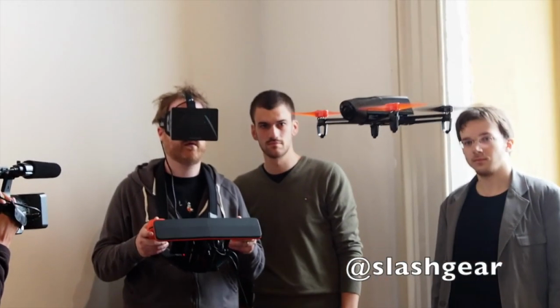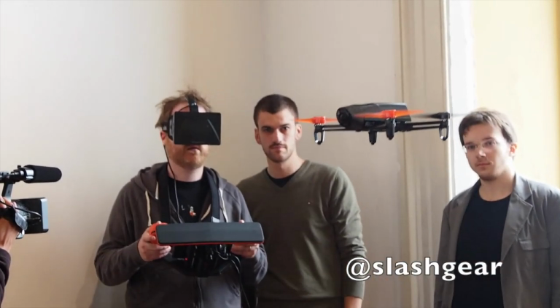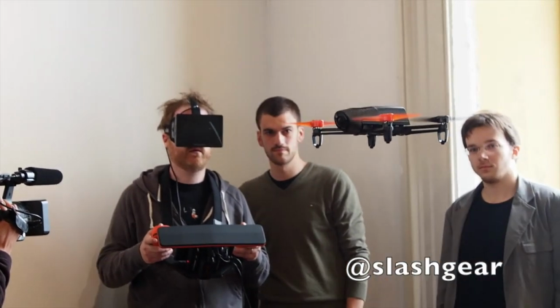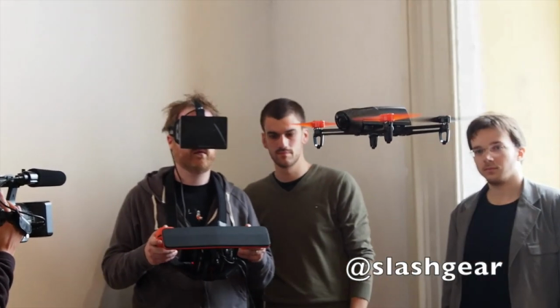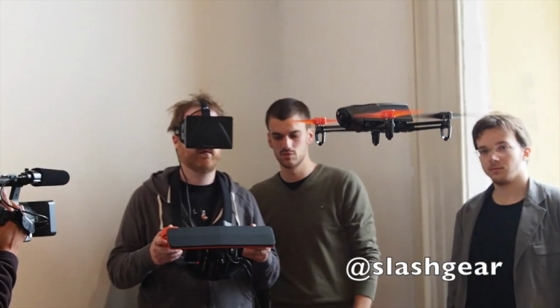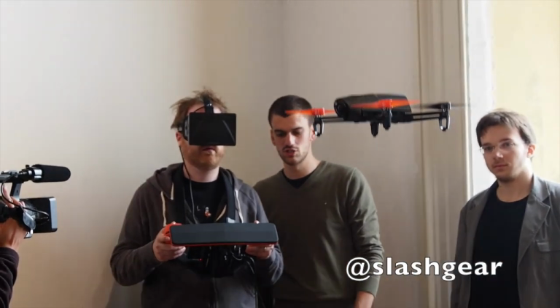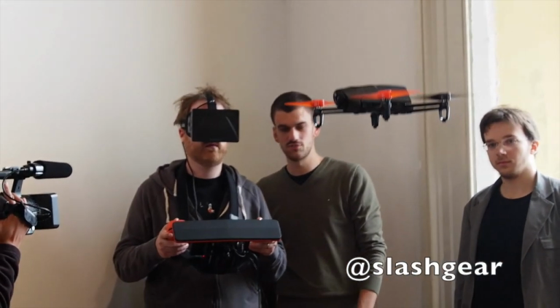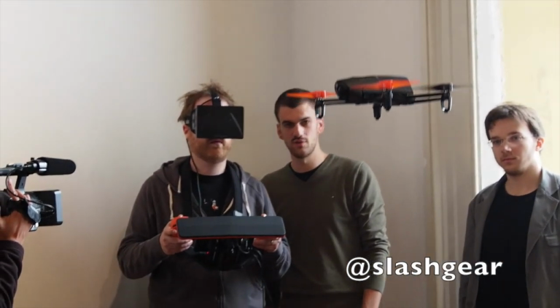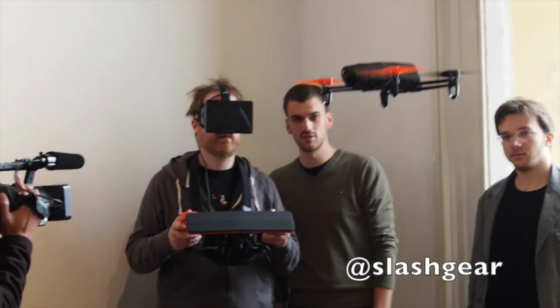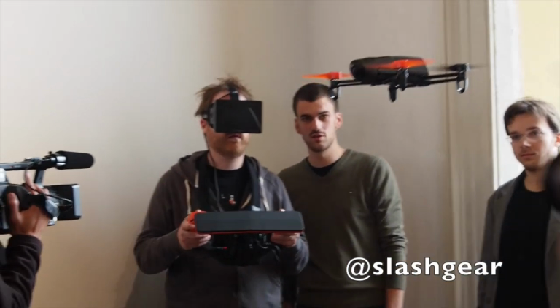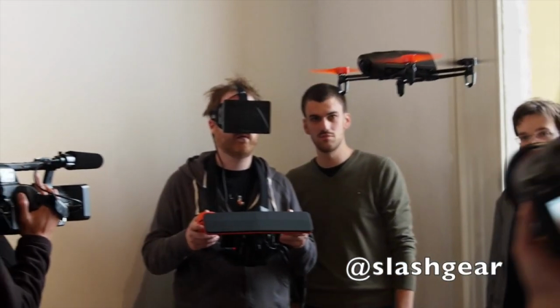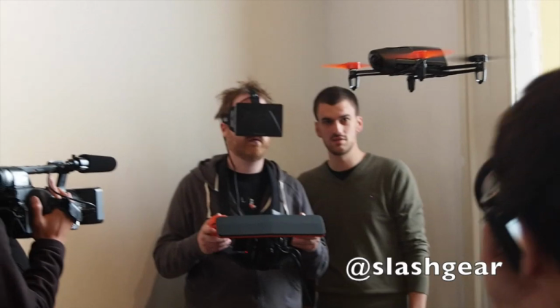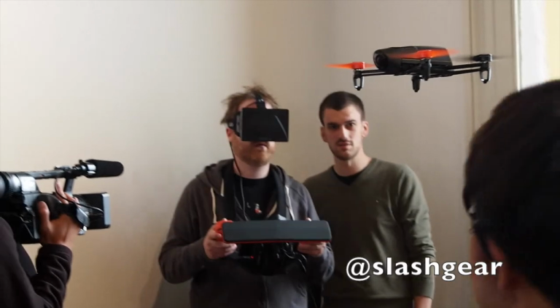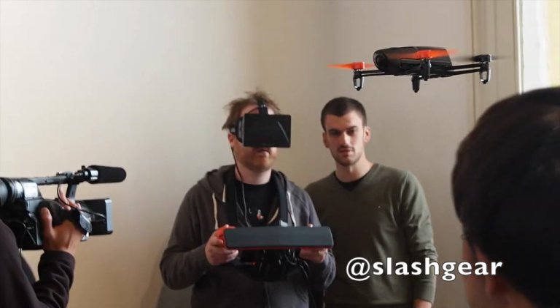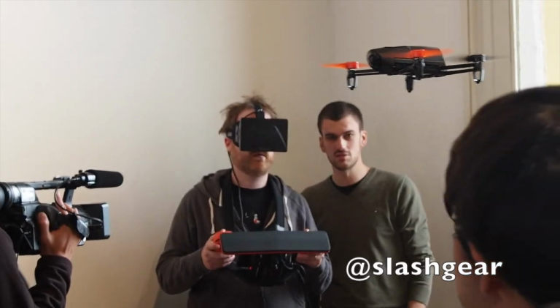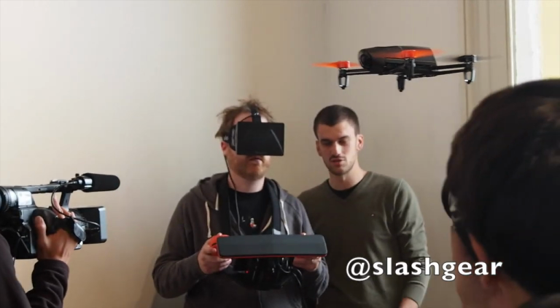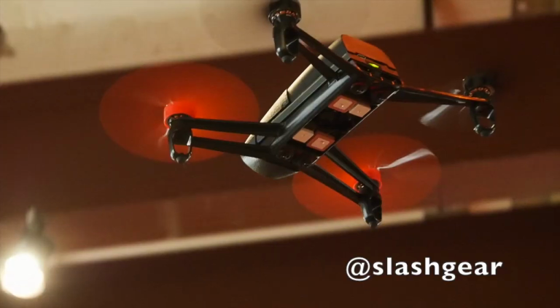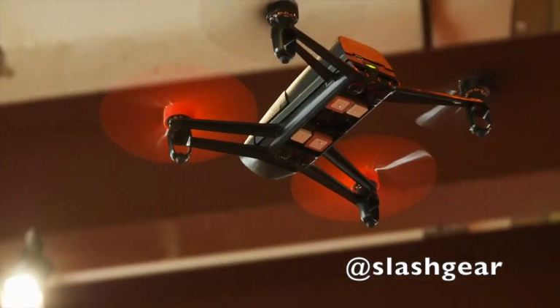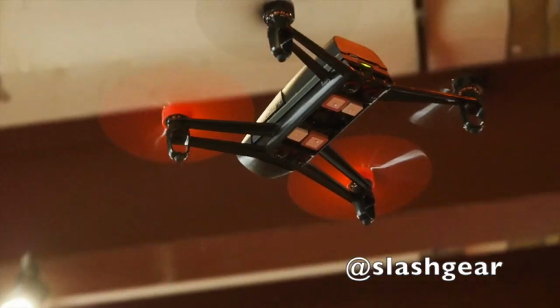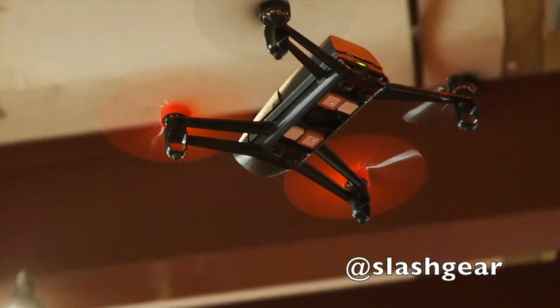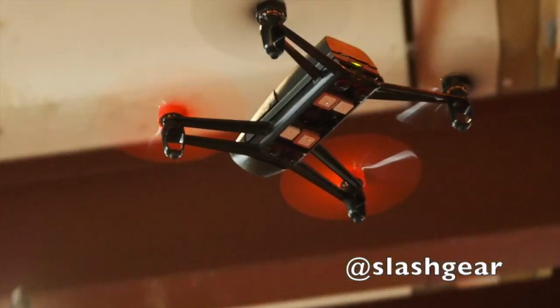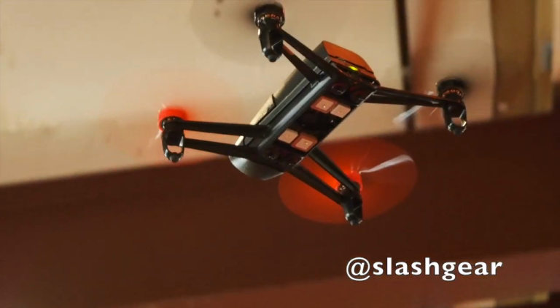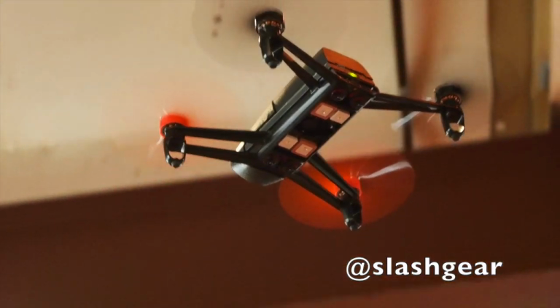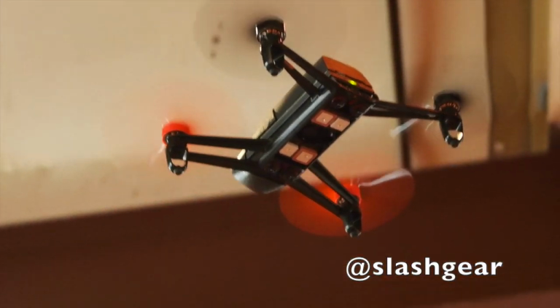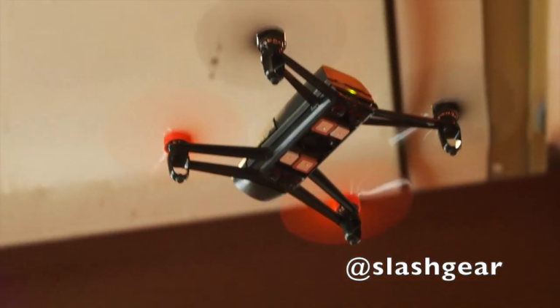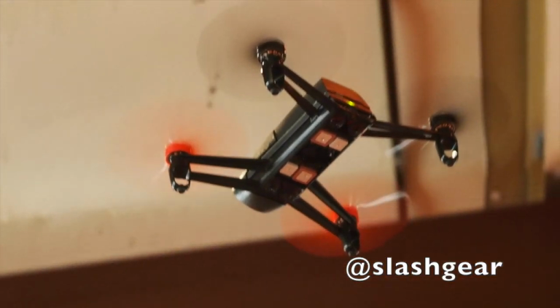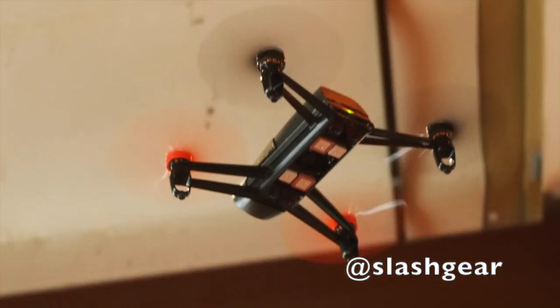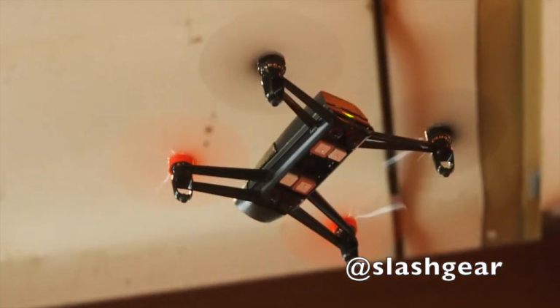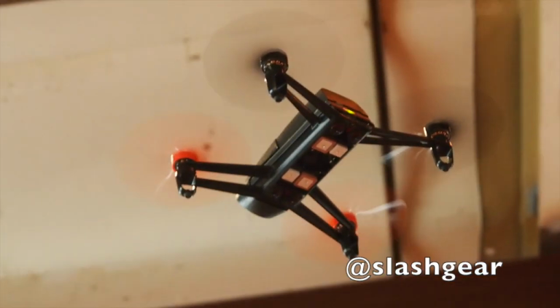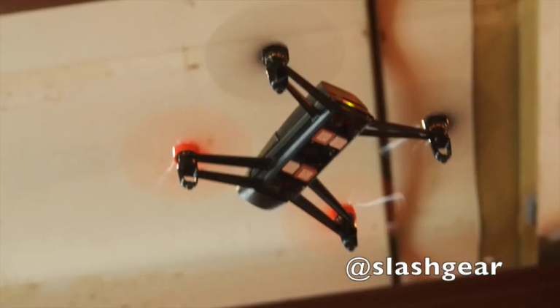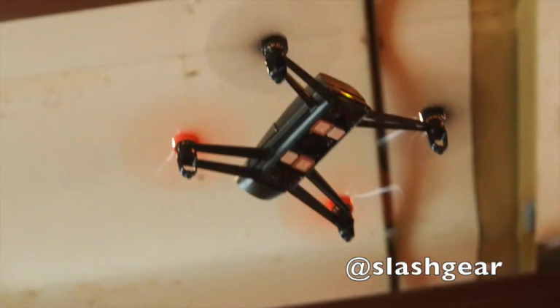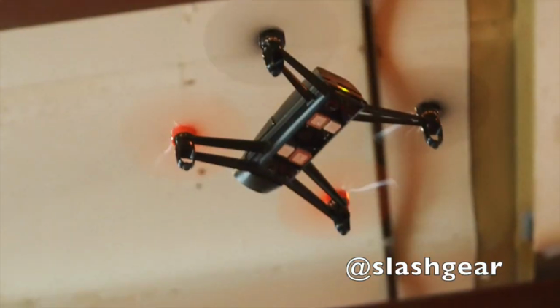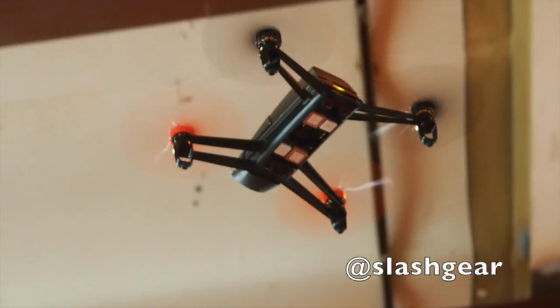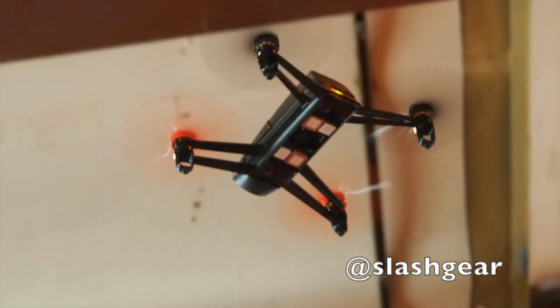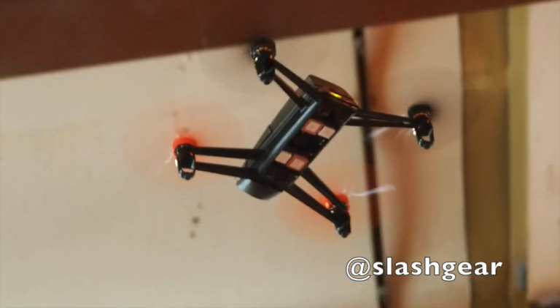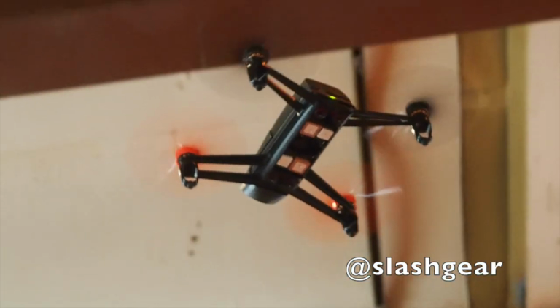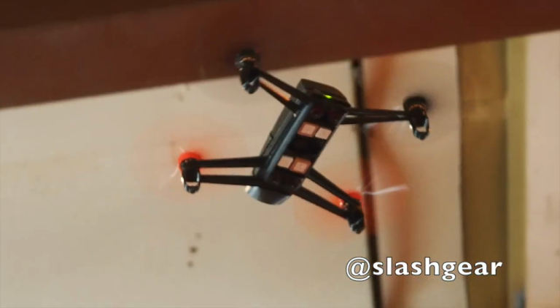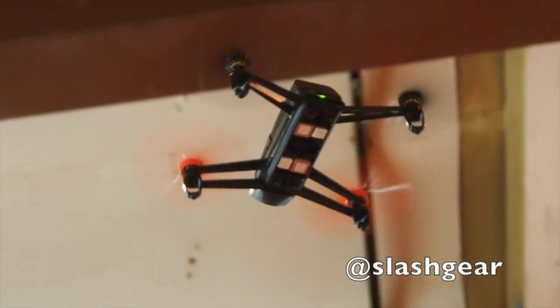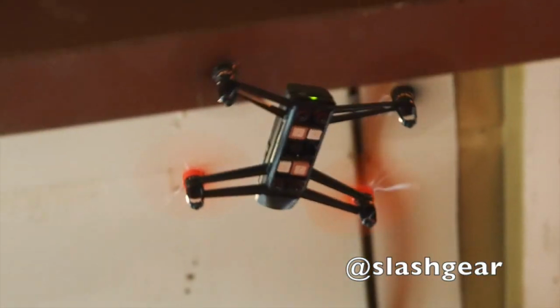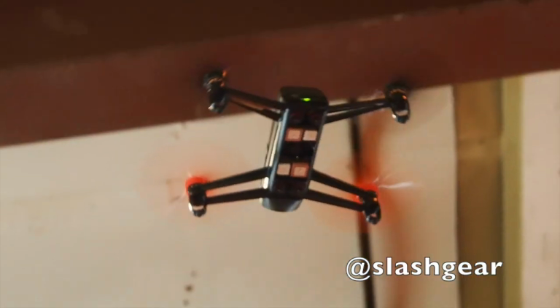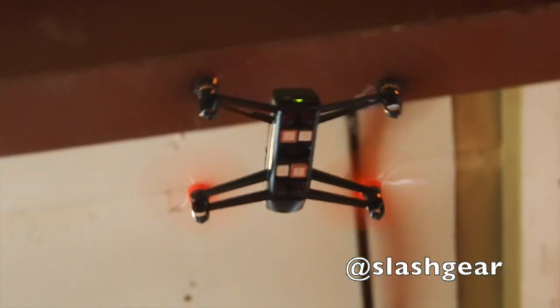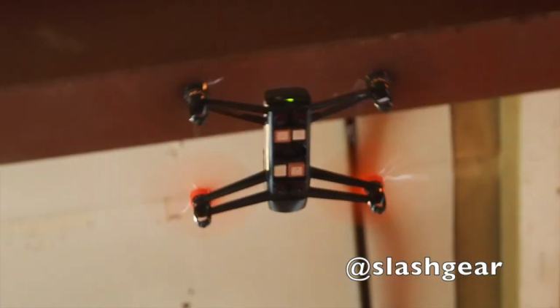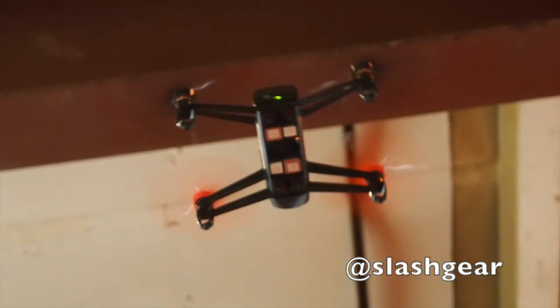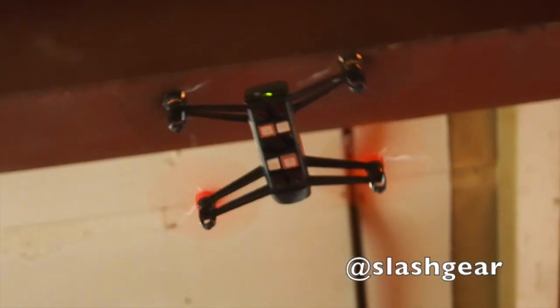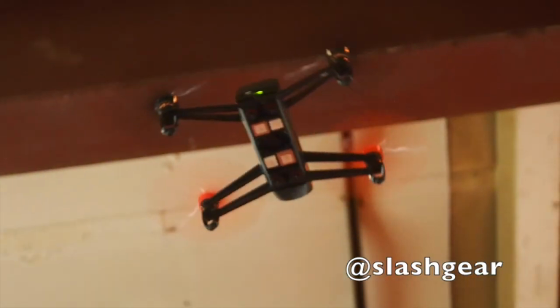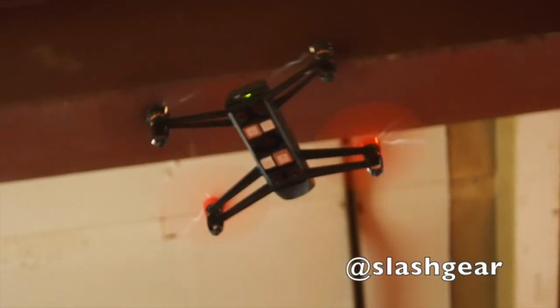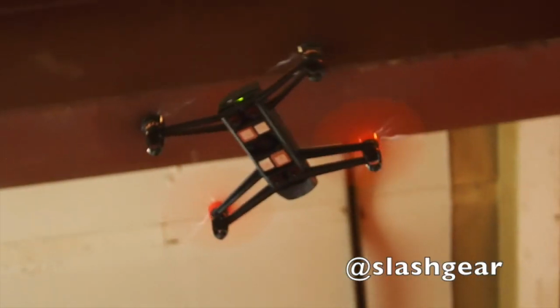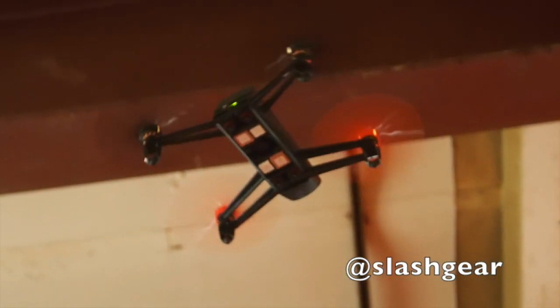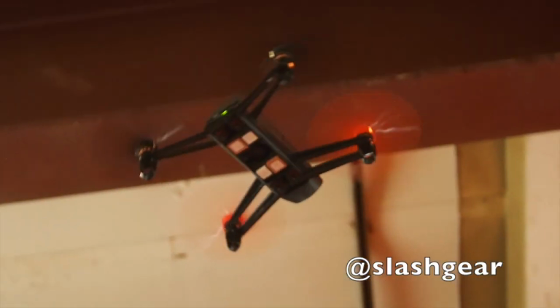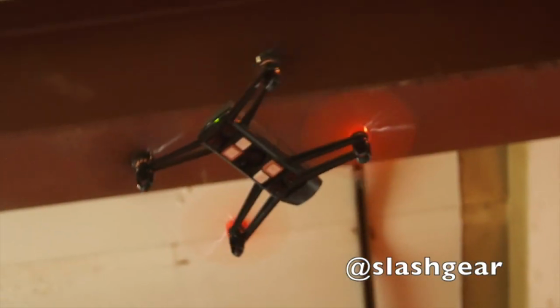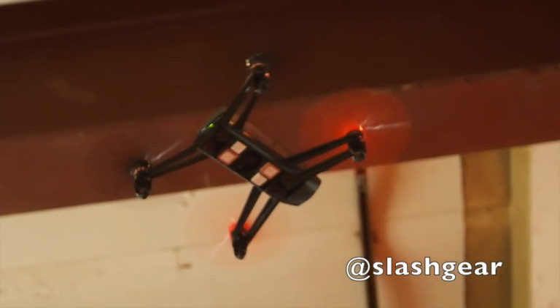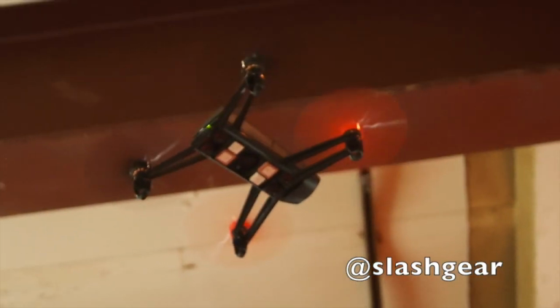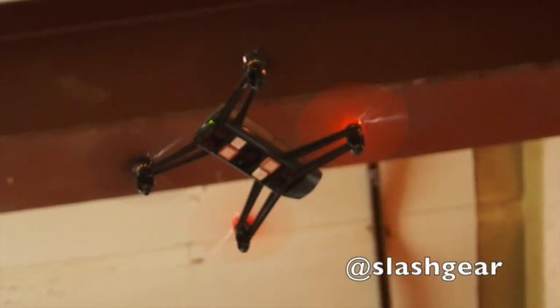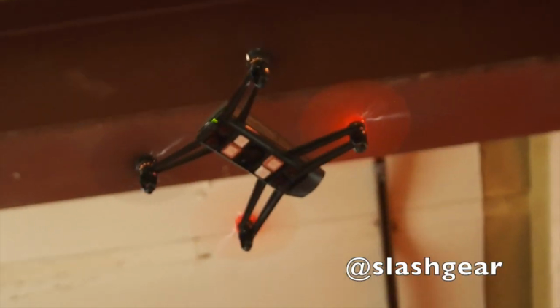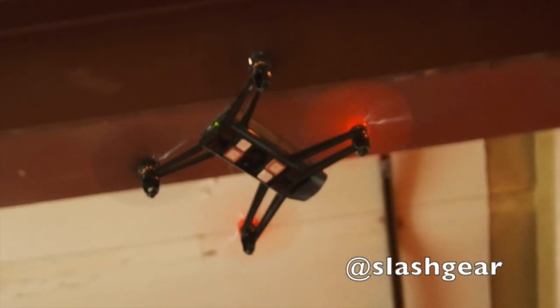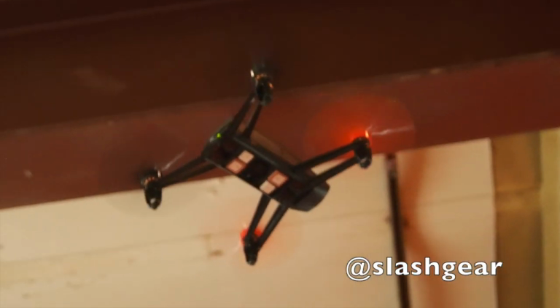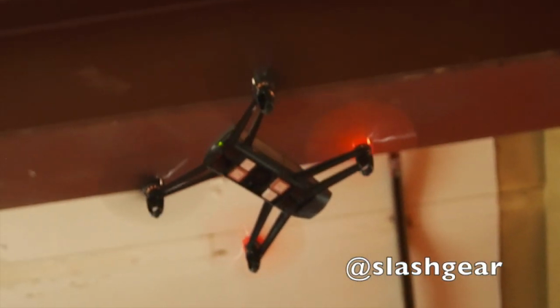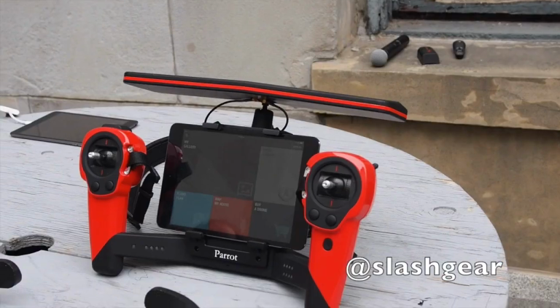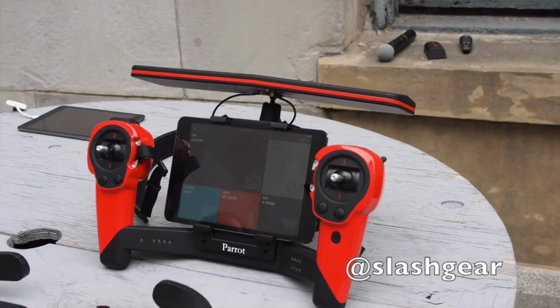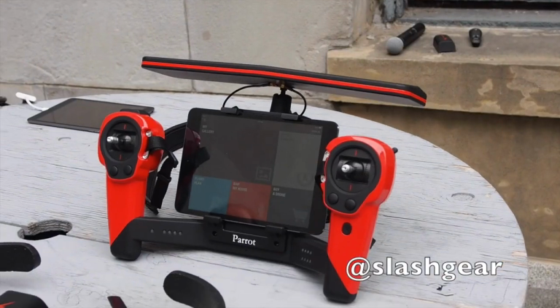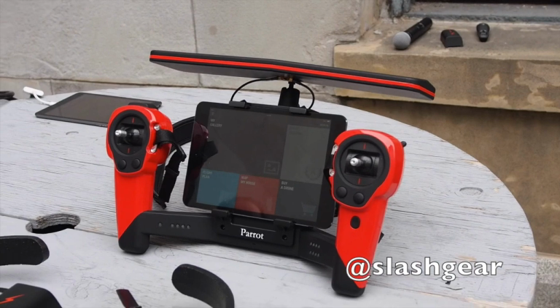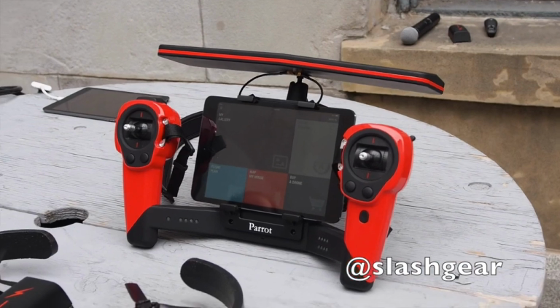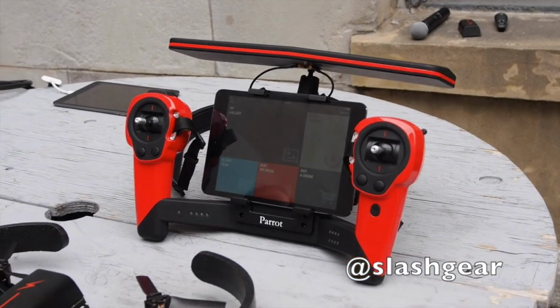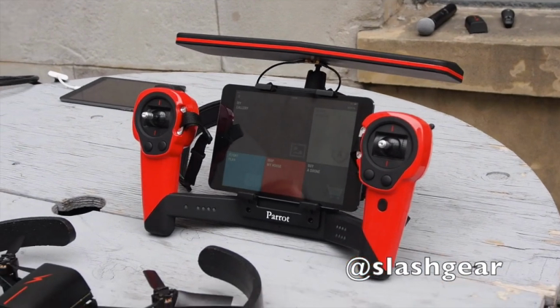Parrot says the Bebop drone will go on sale in Q4 this year alongside the AR drone, rather than replacing it, with pricing still to be confirmed.